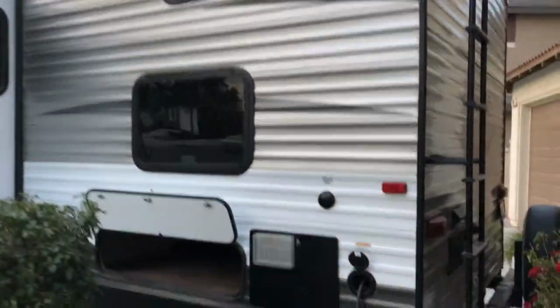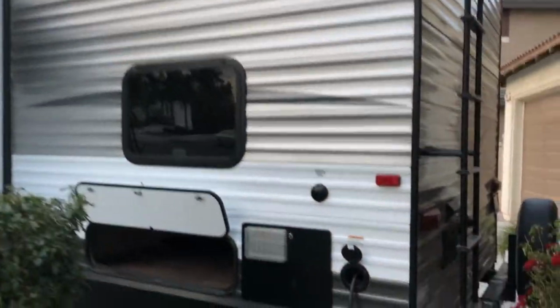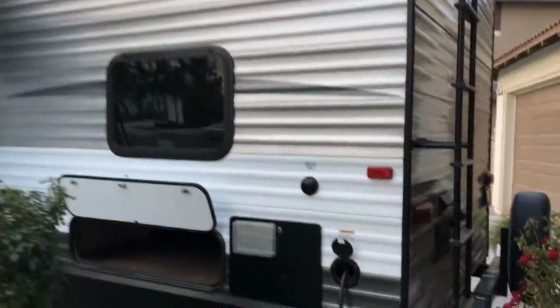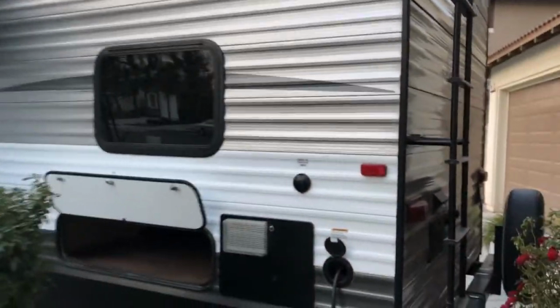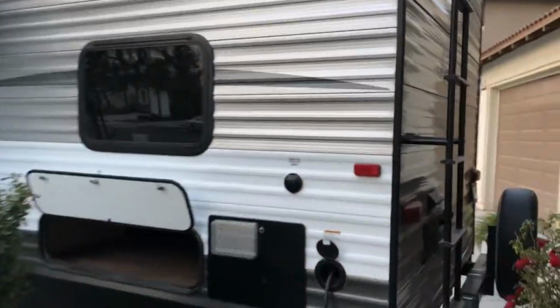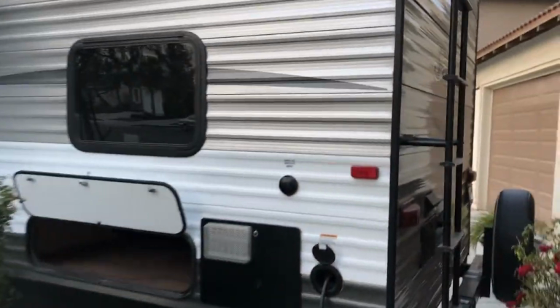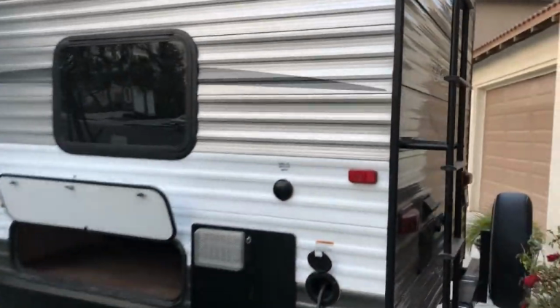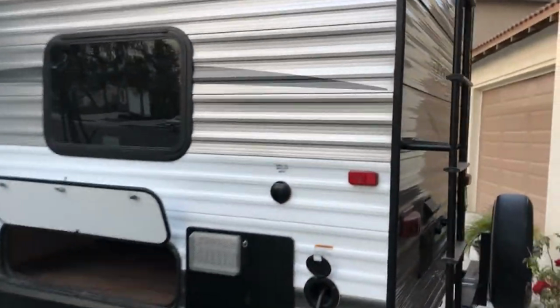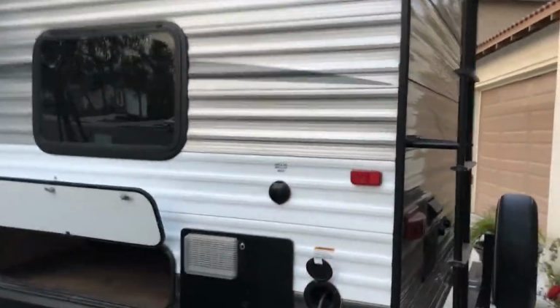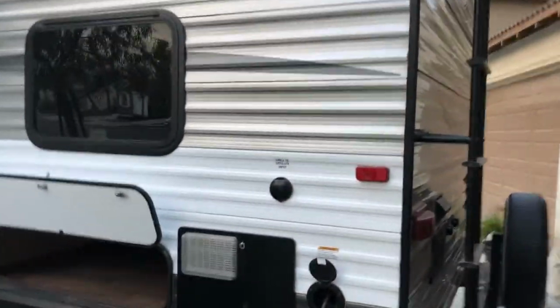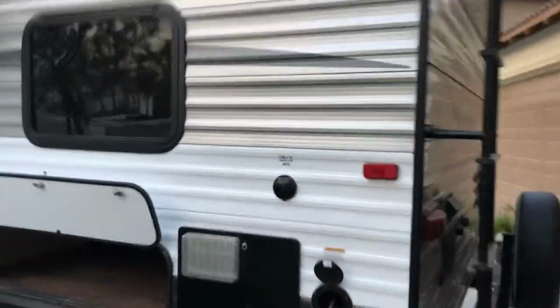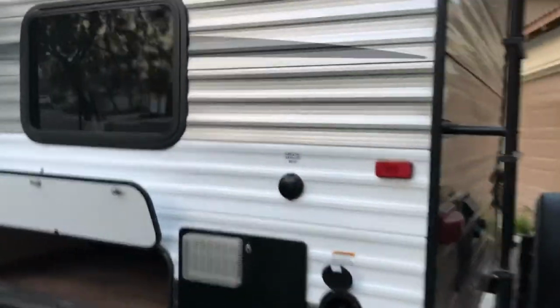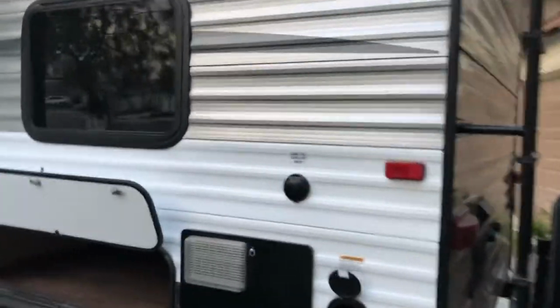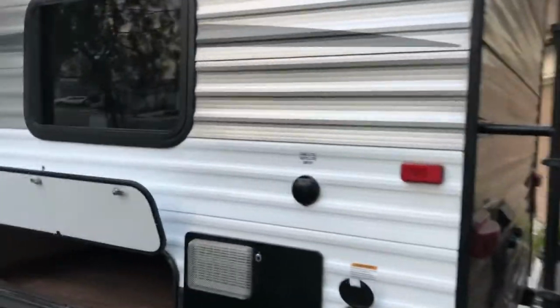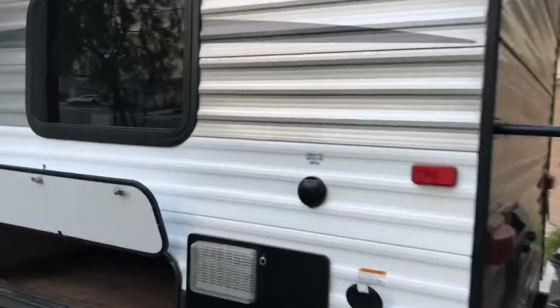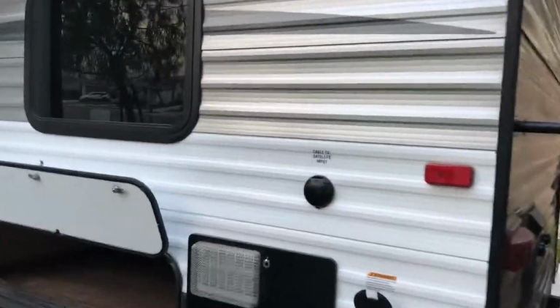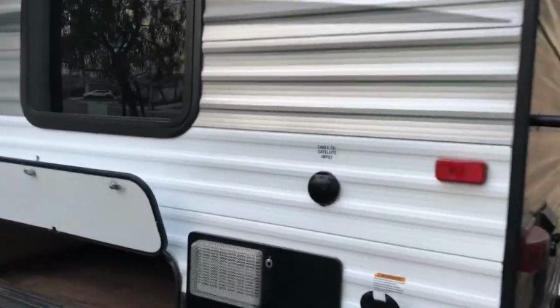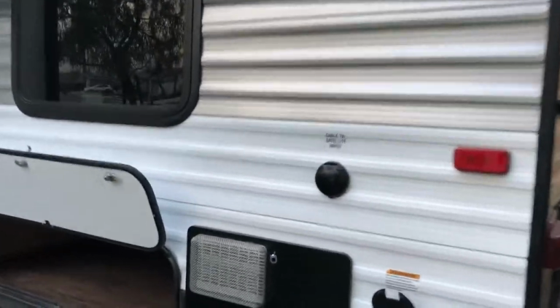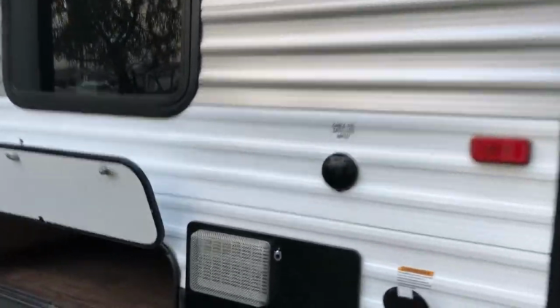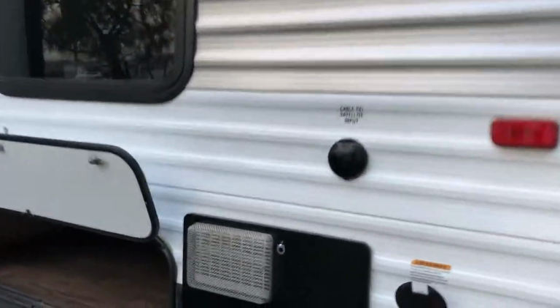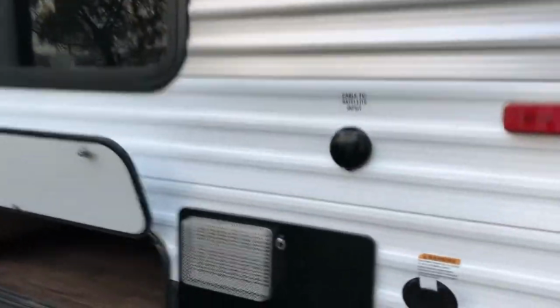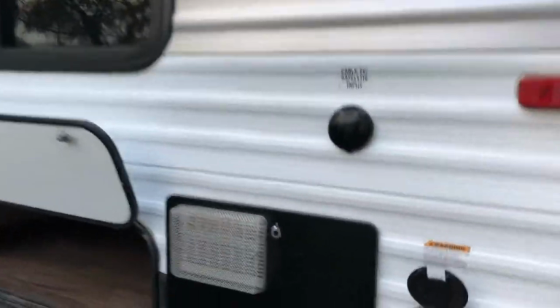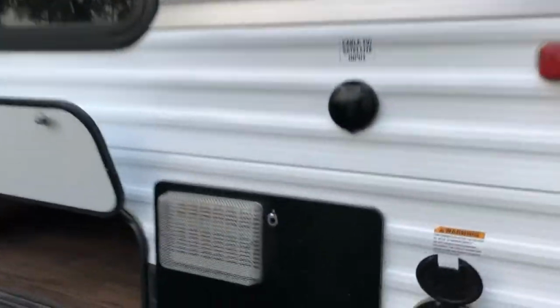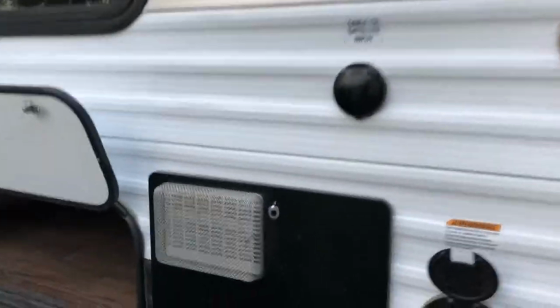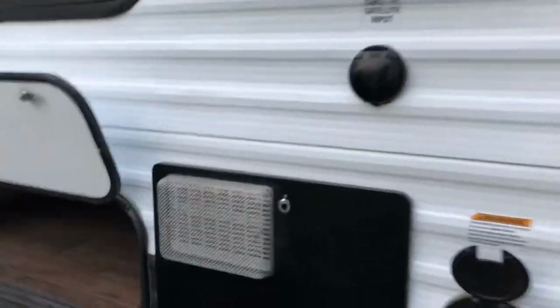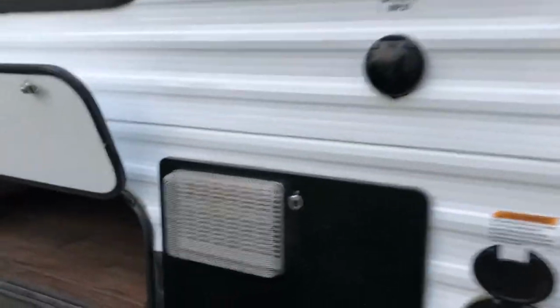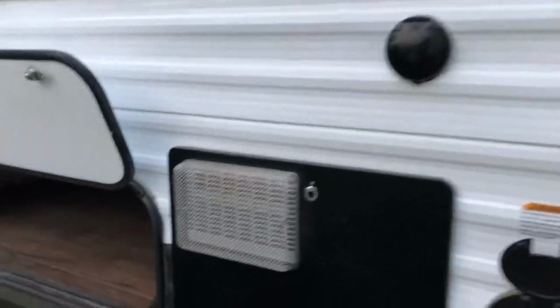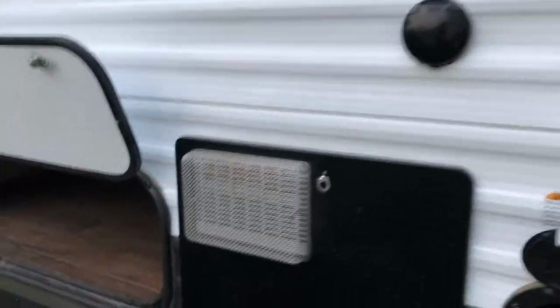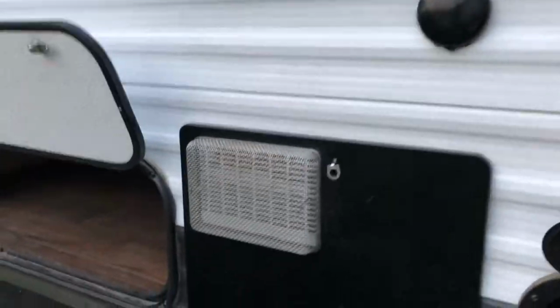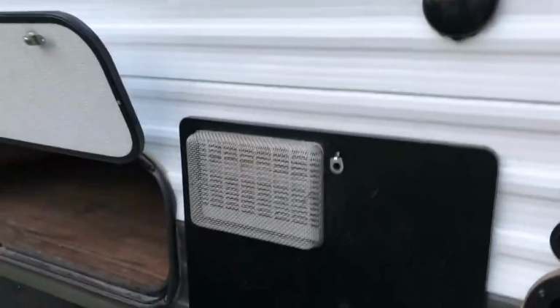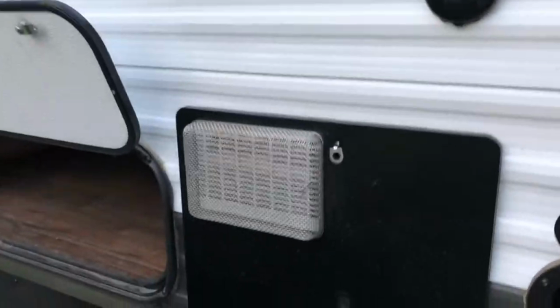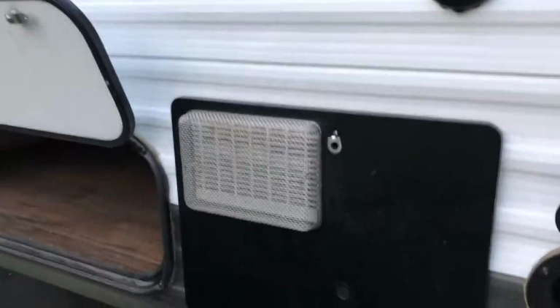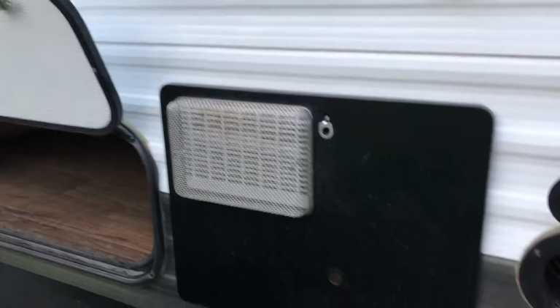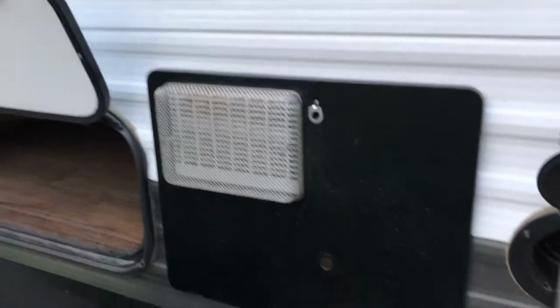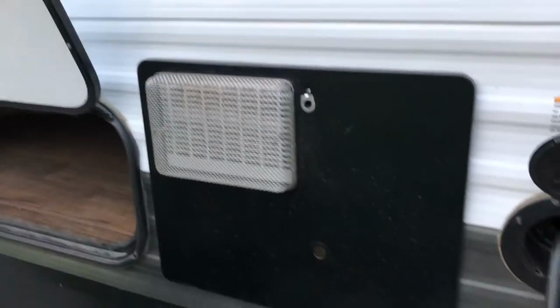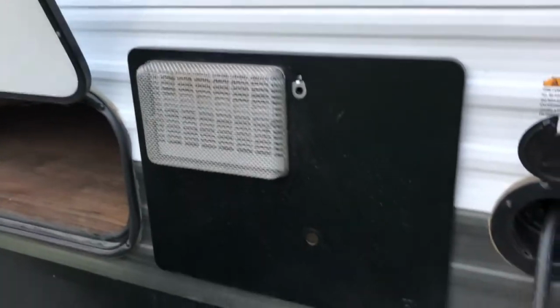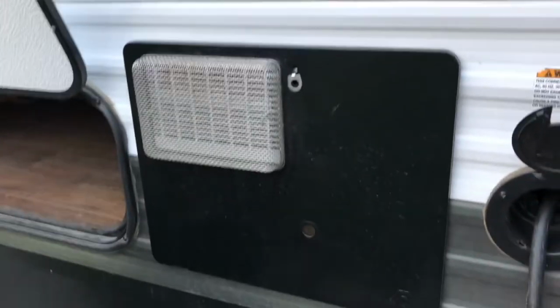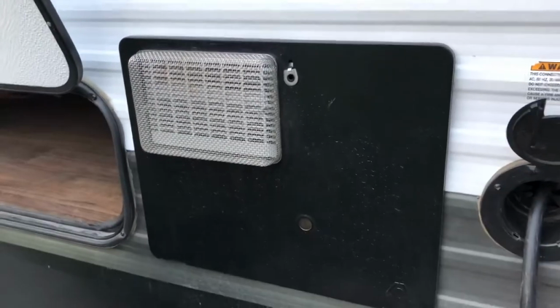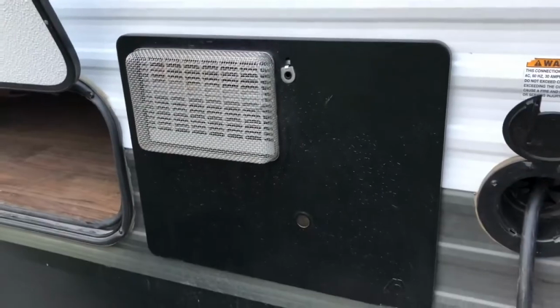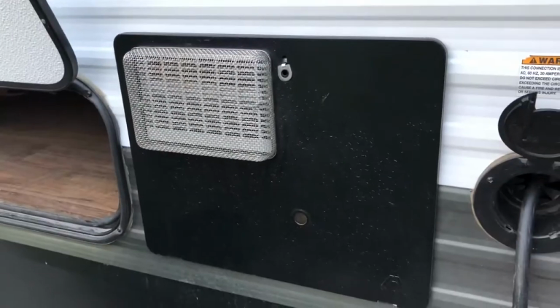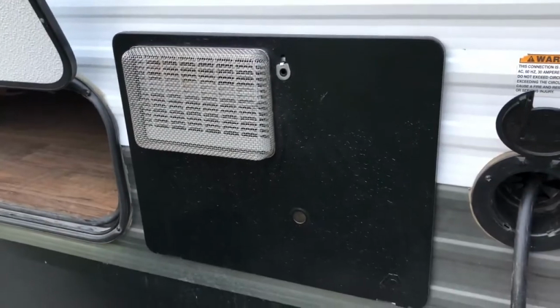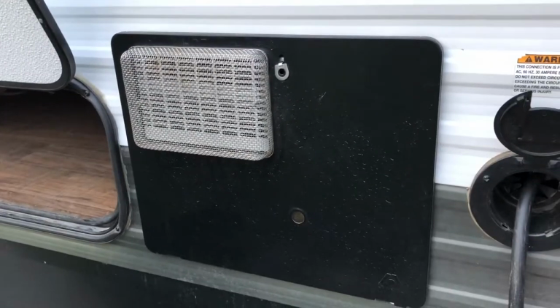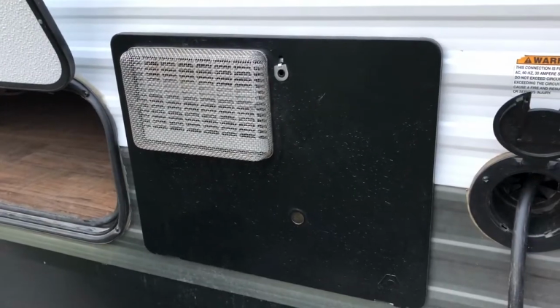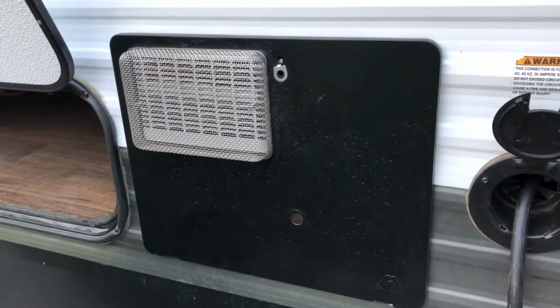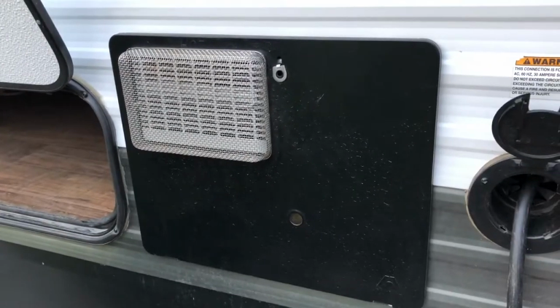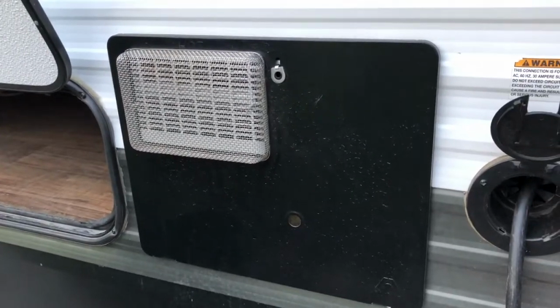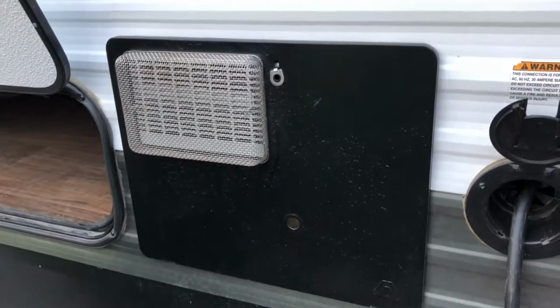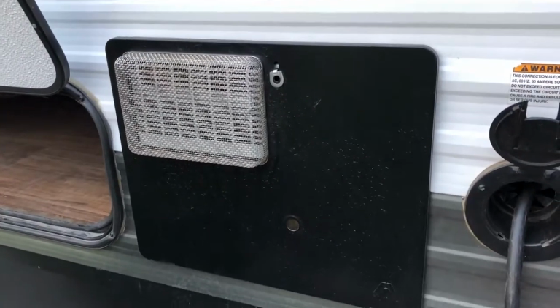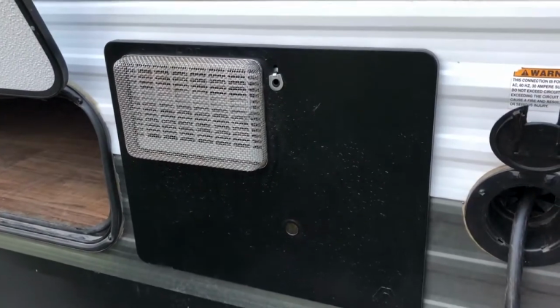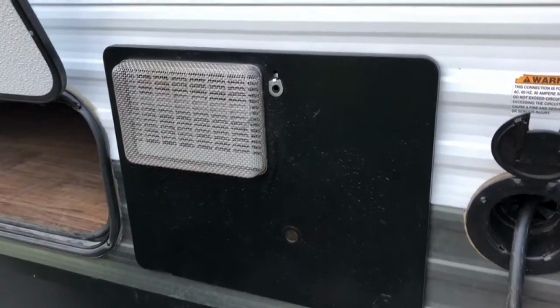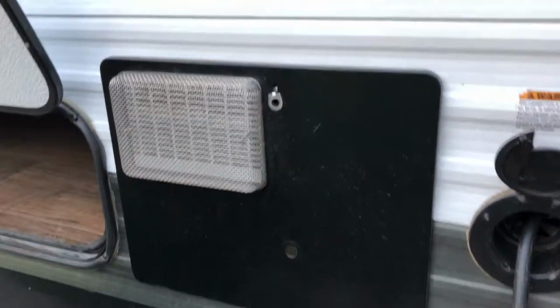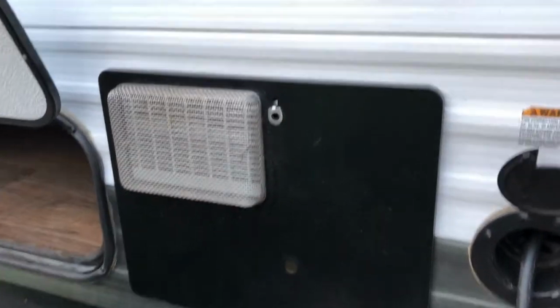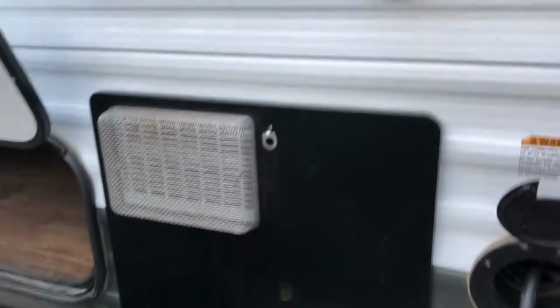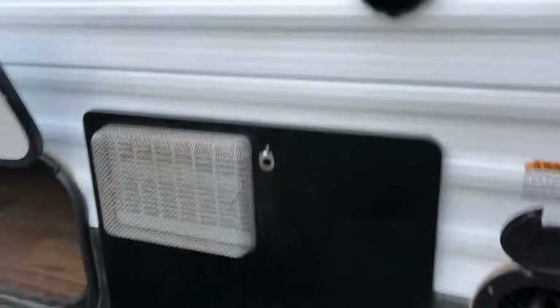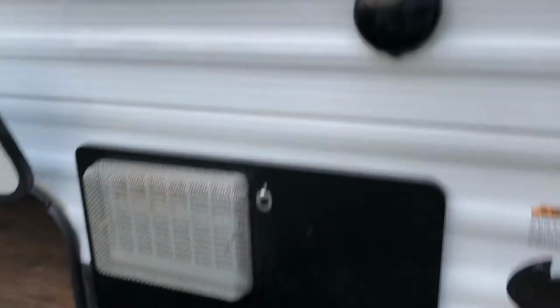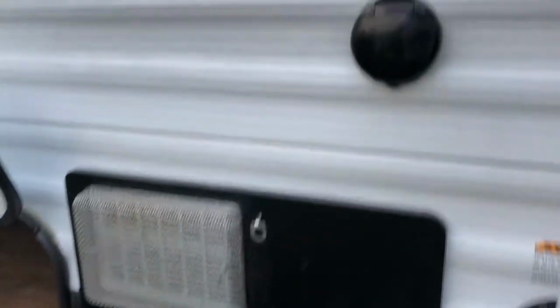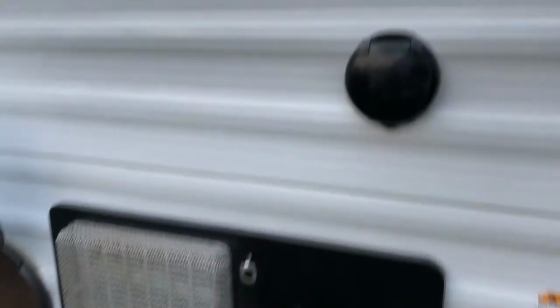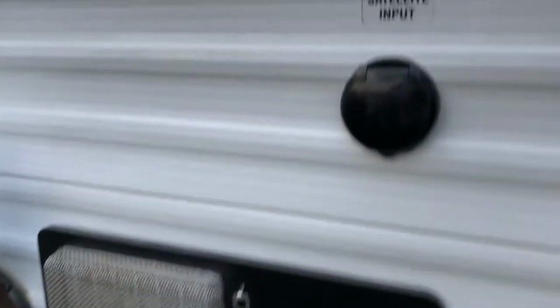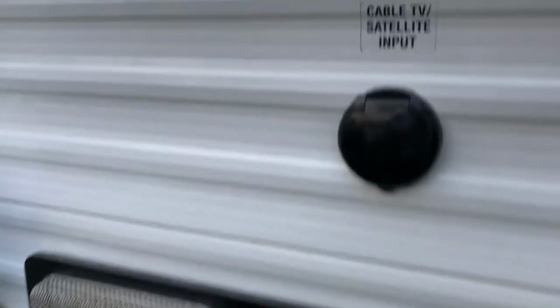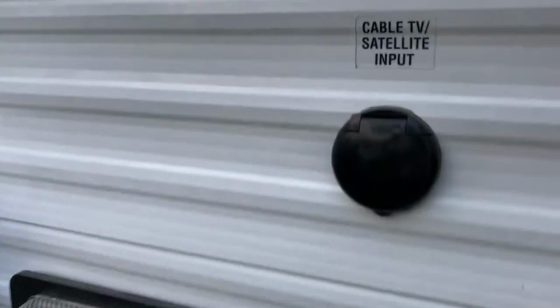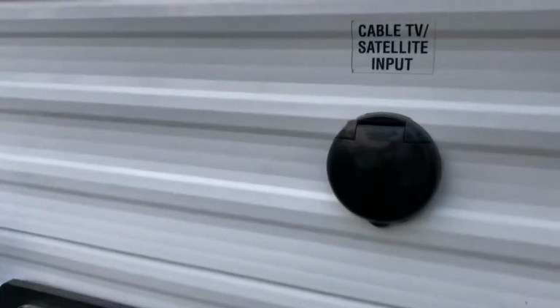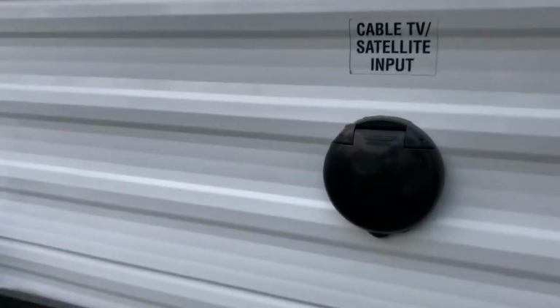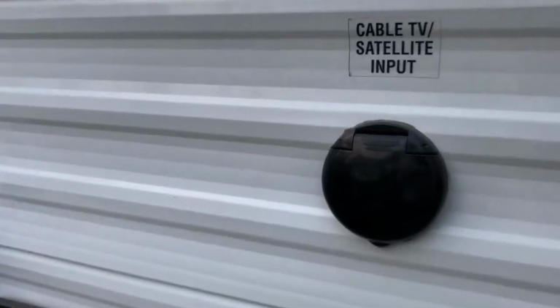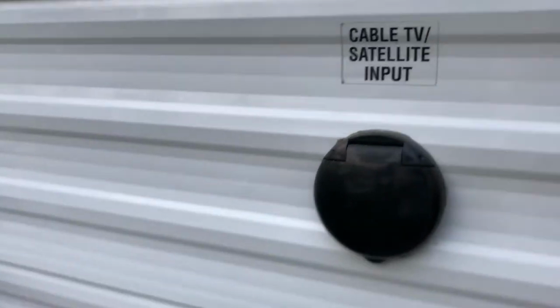This is the back of the 6-gallon water heater, and you have your cable coax hookup.